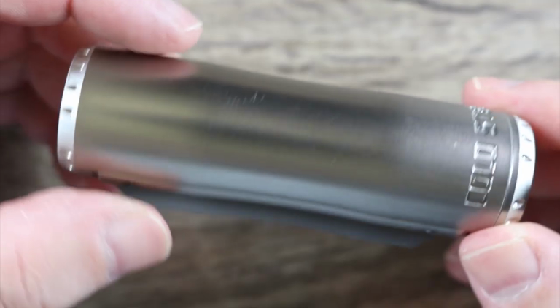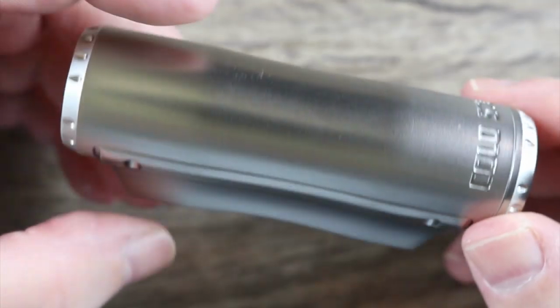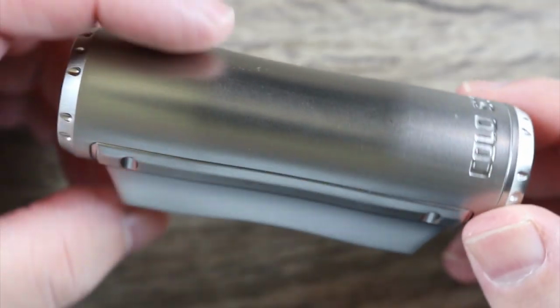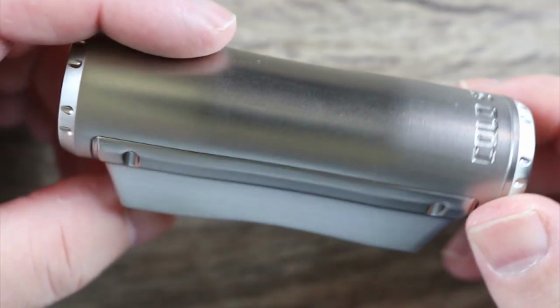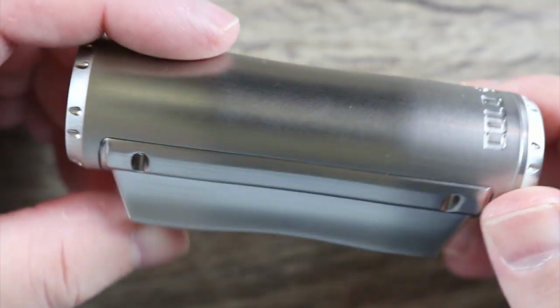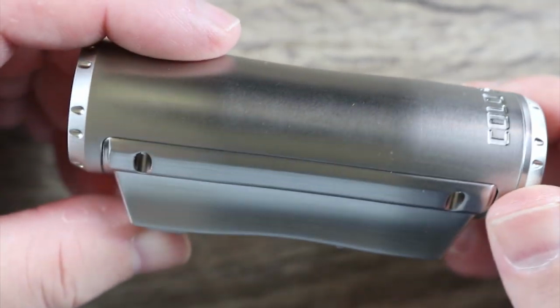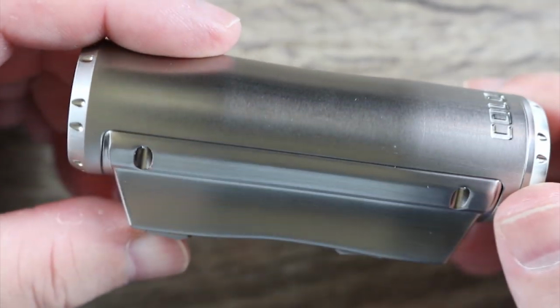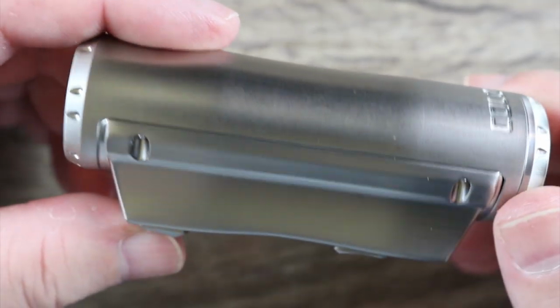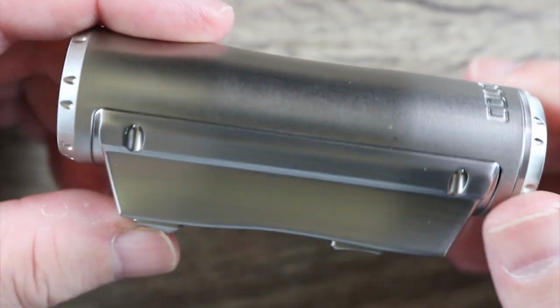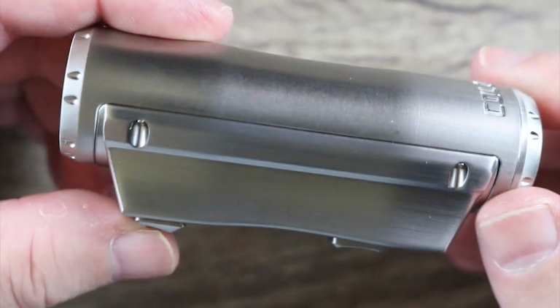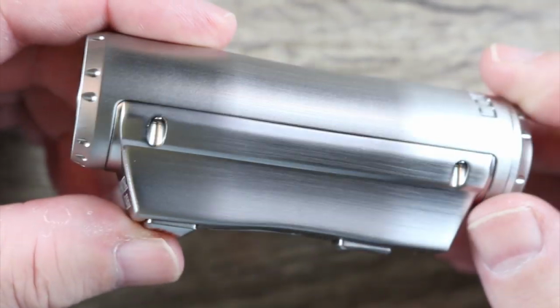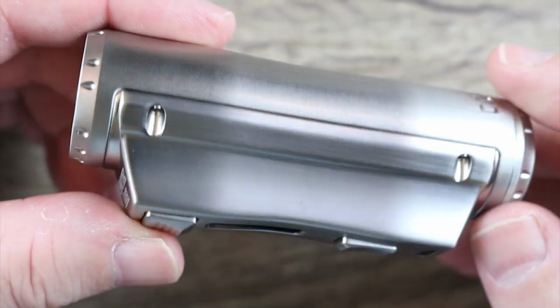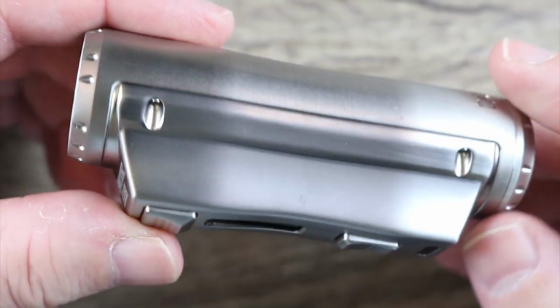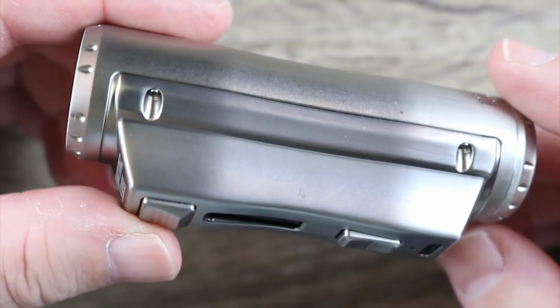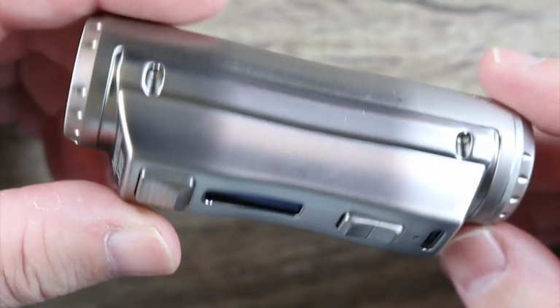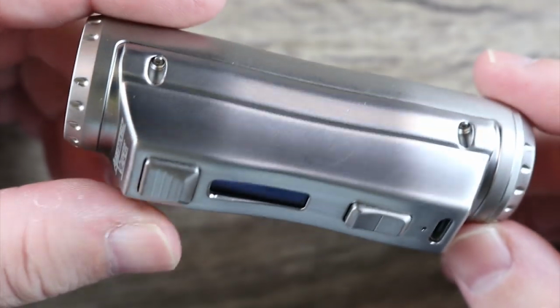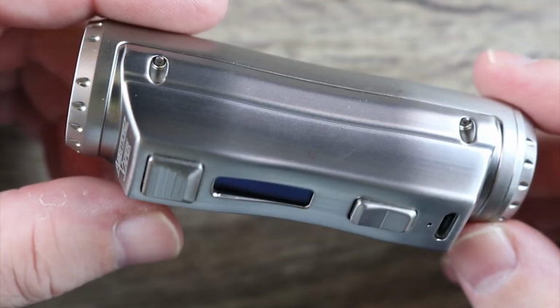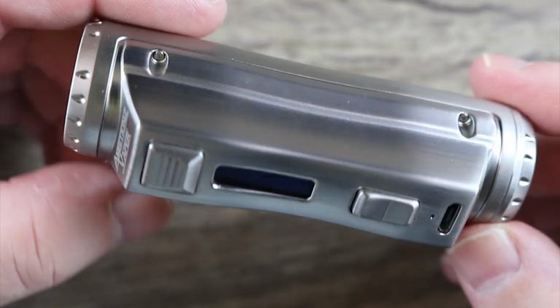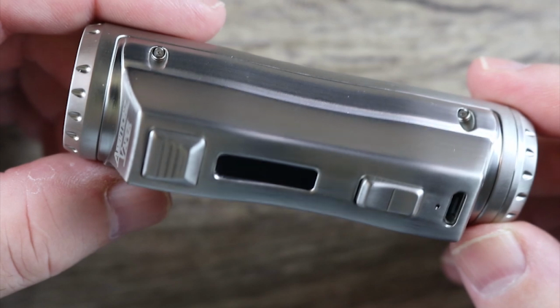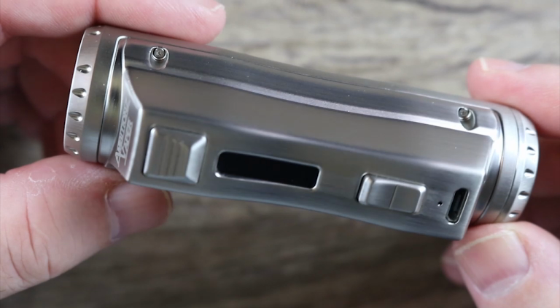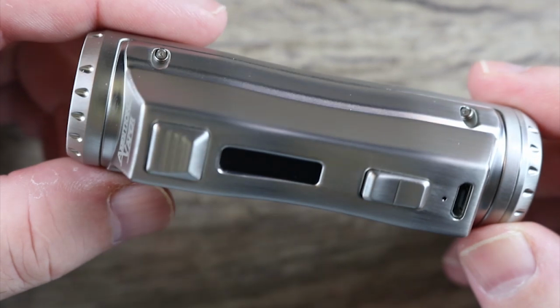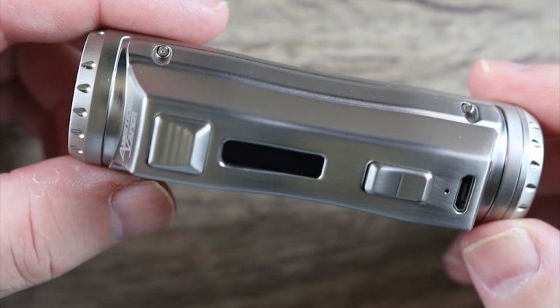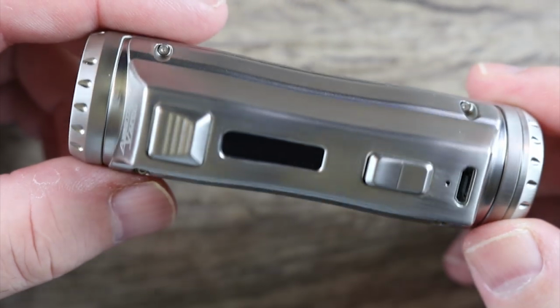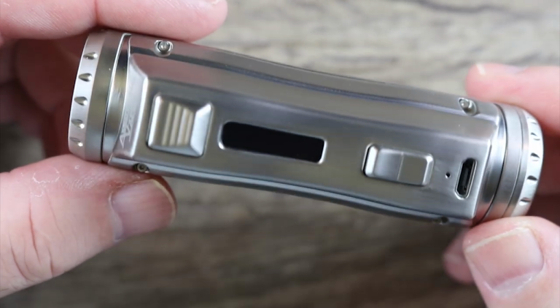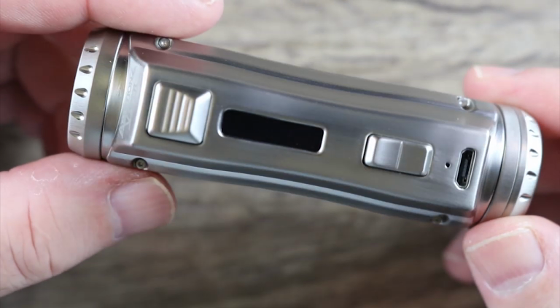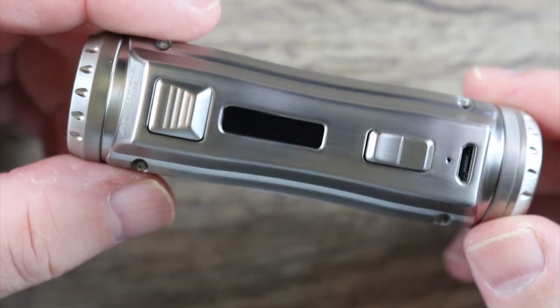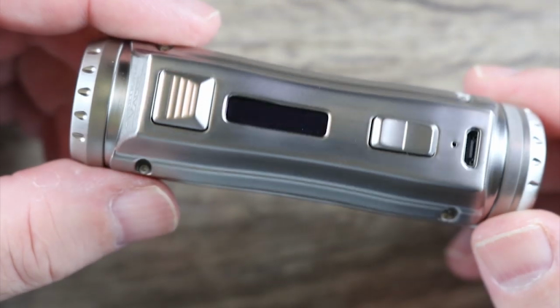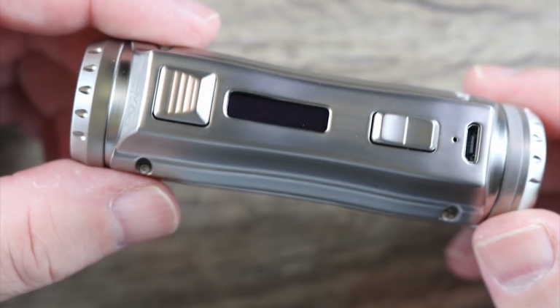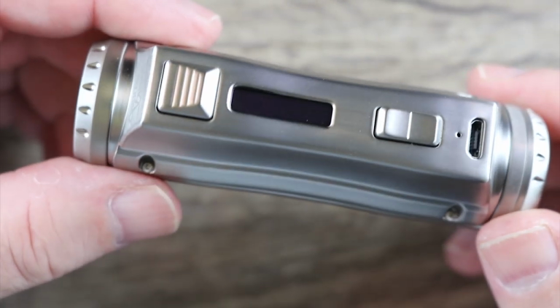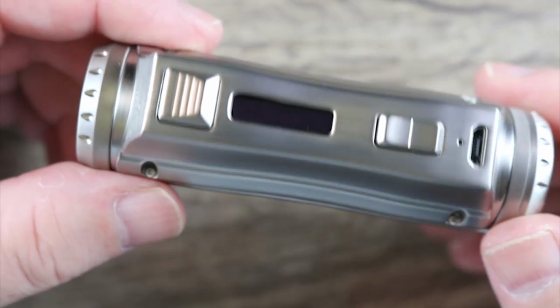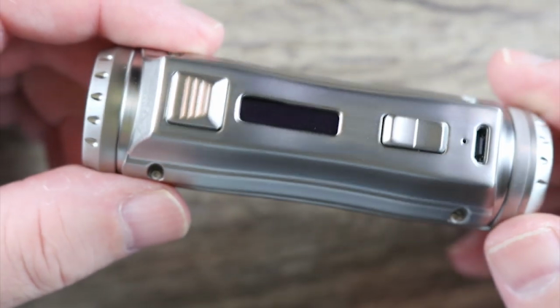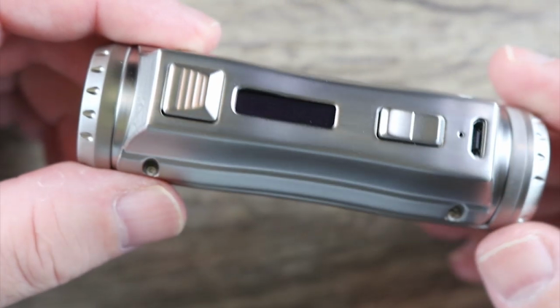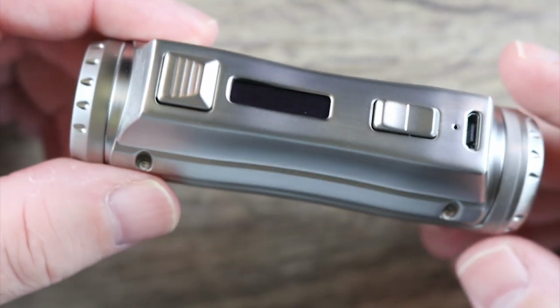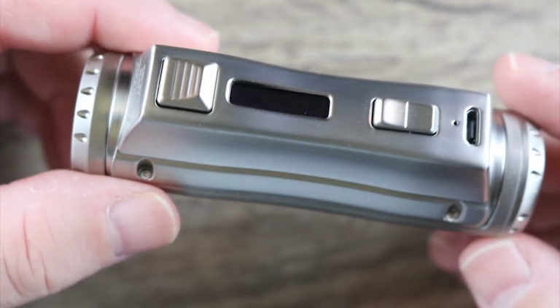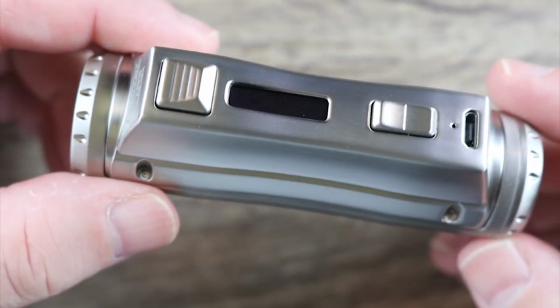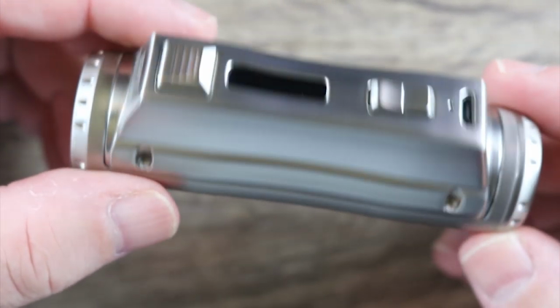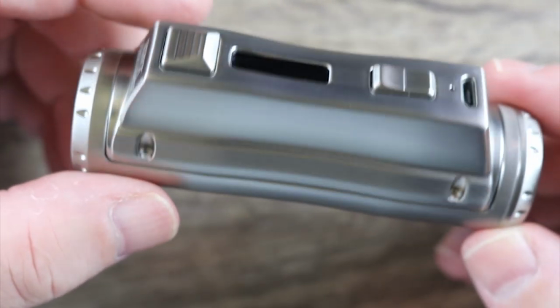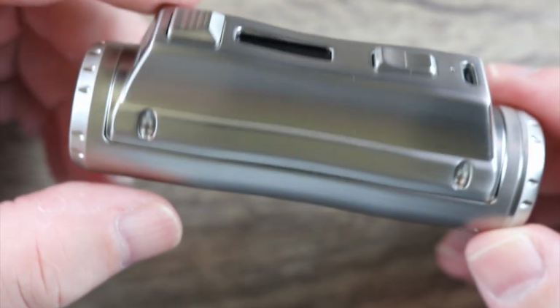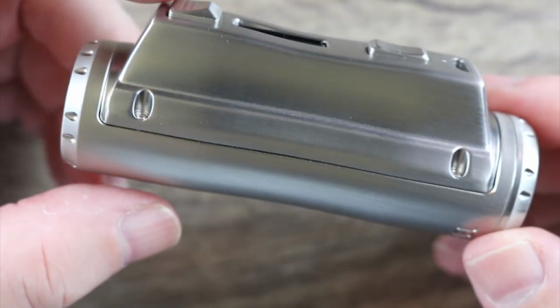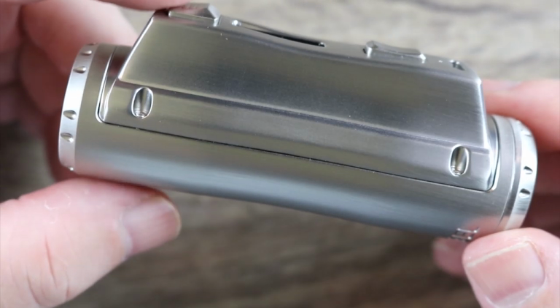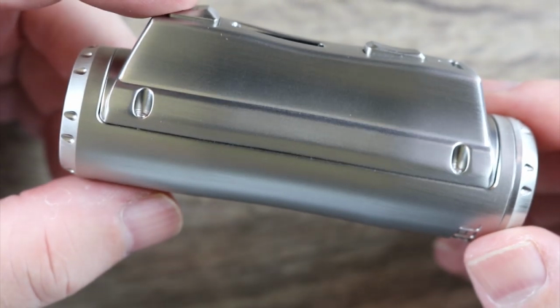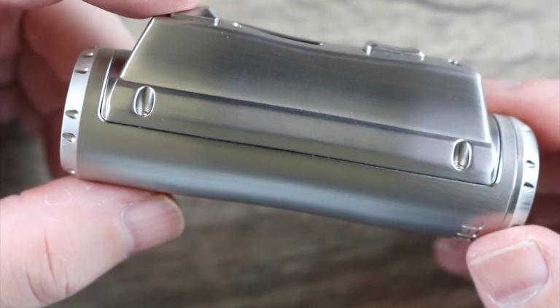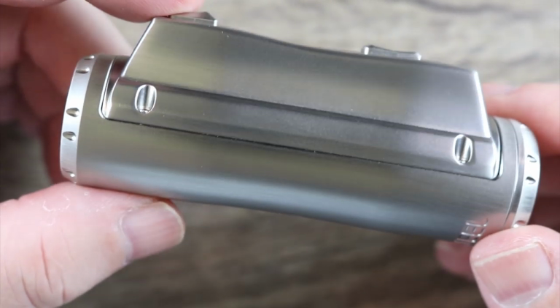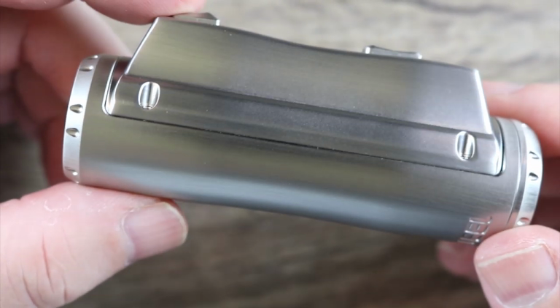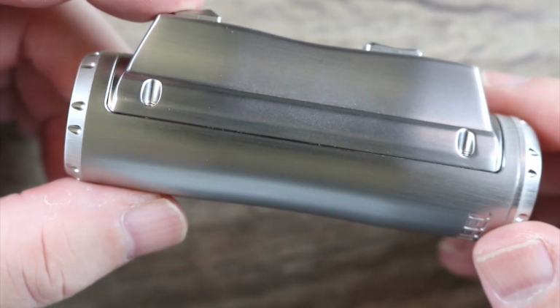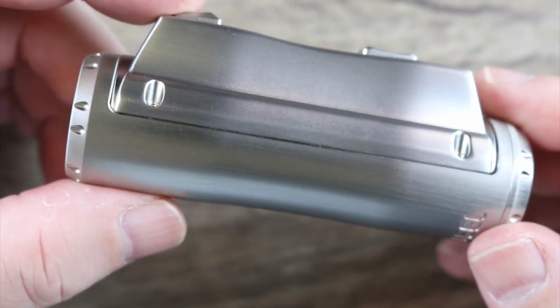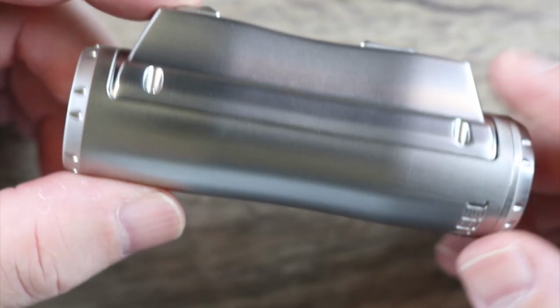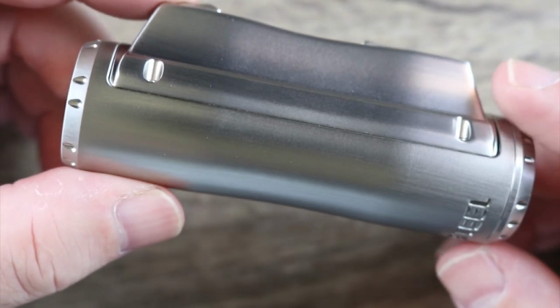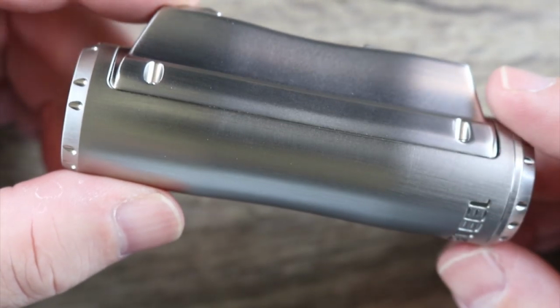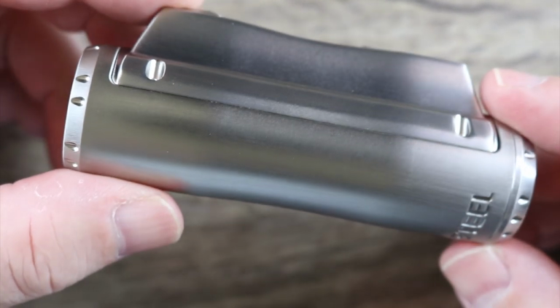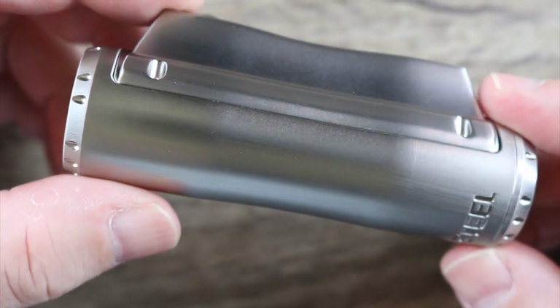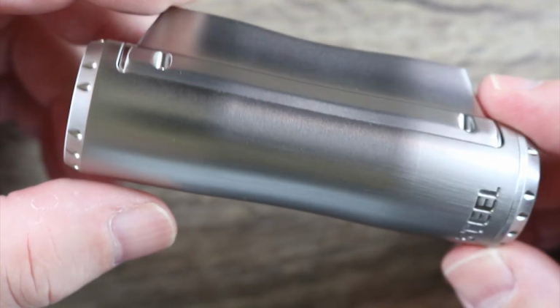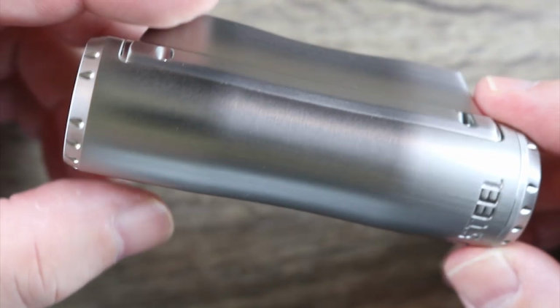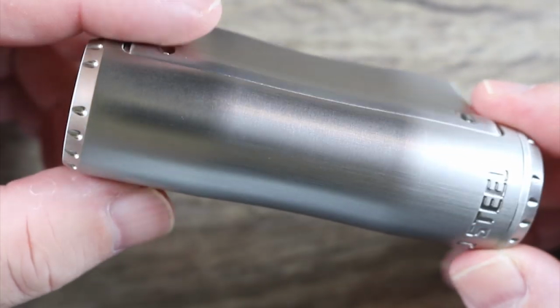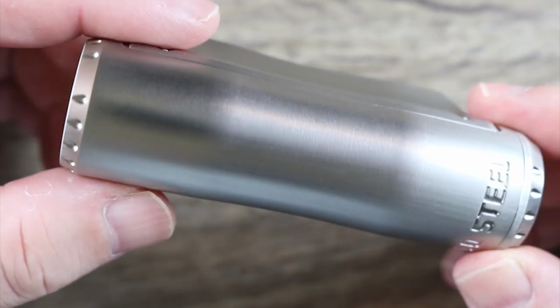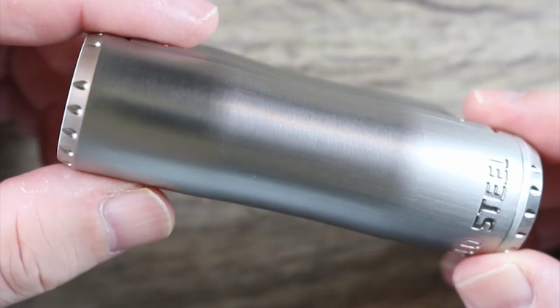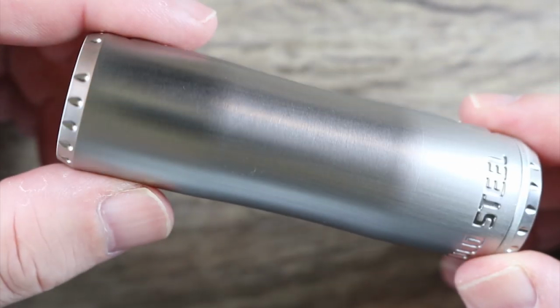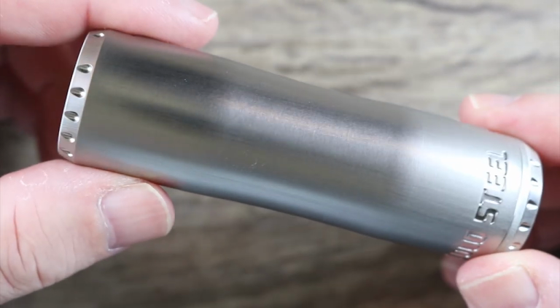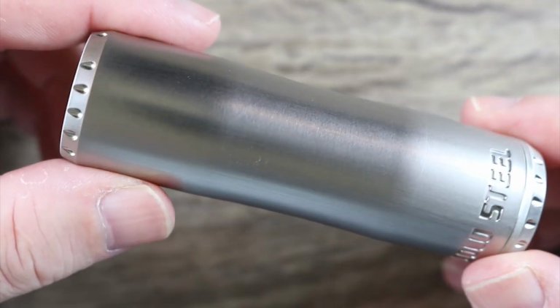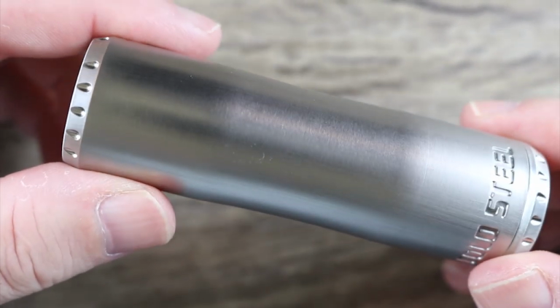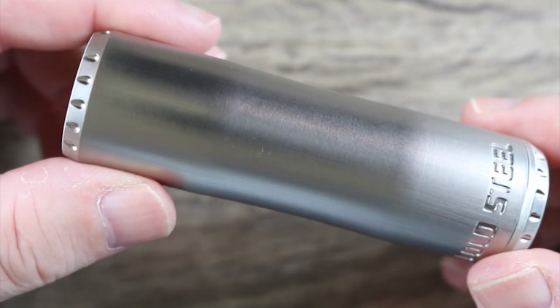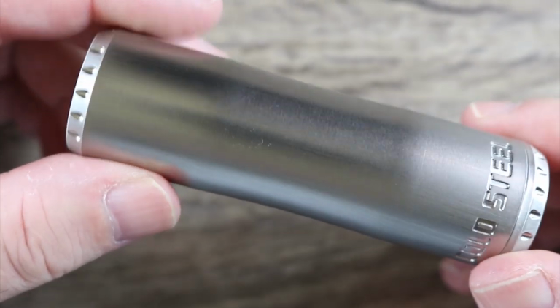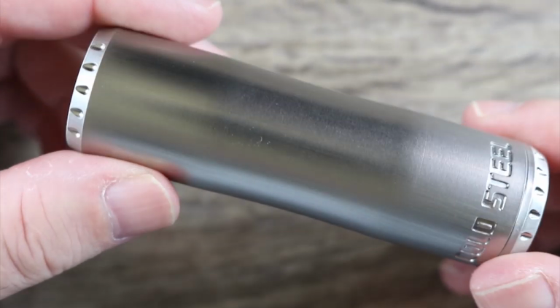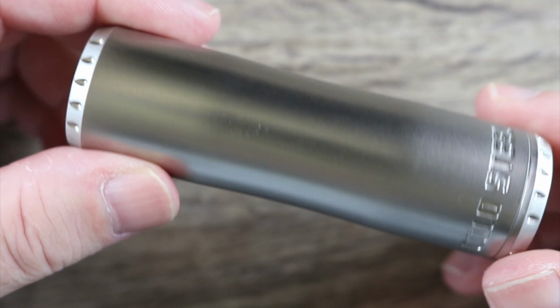Nice looking mod. Let's take a quick look around it. It definitely looks familiar — we've all seen this form factor before.